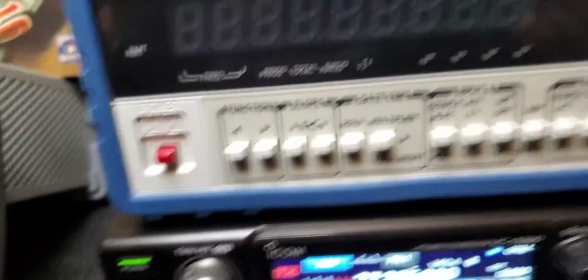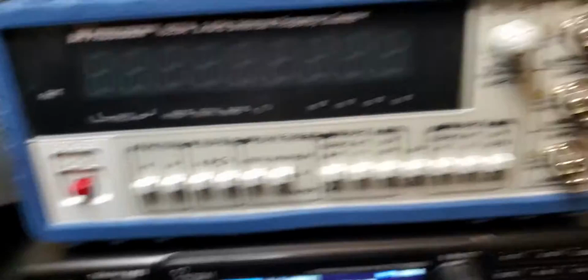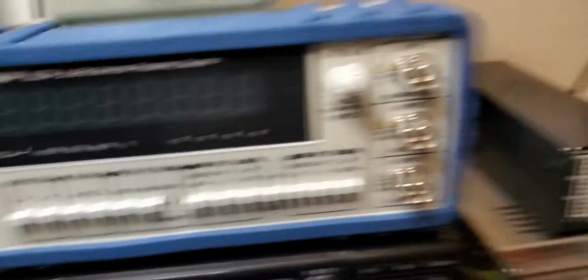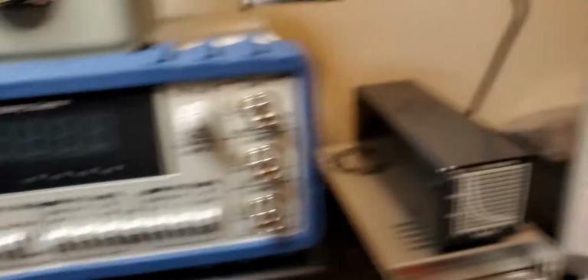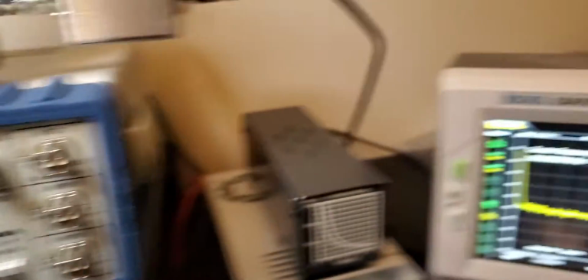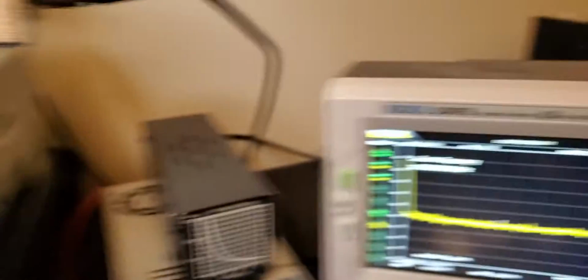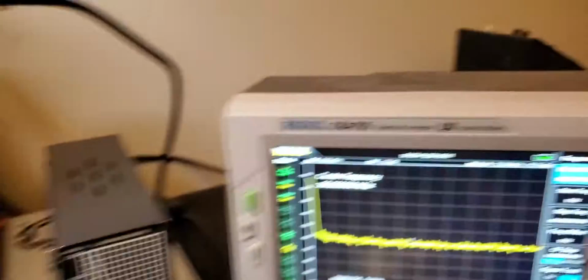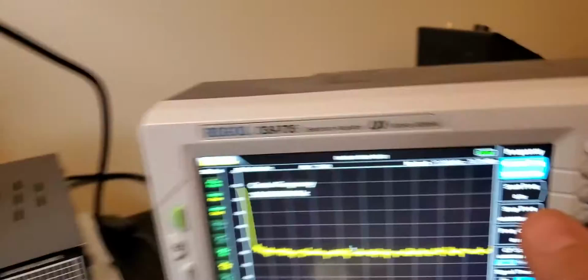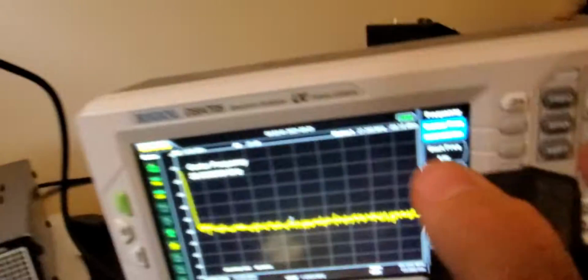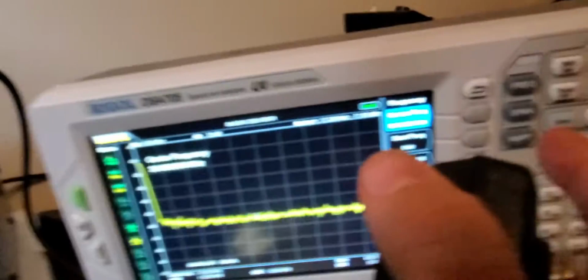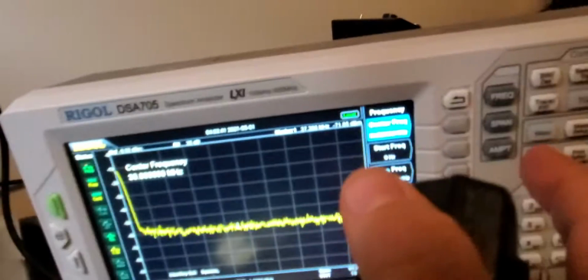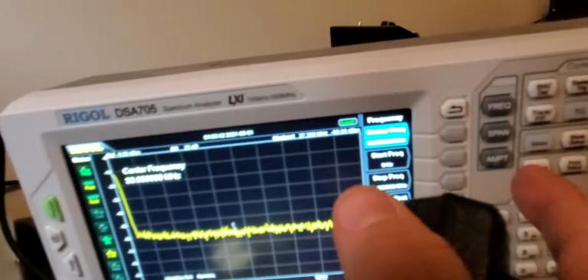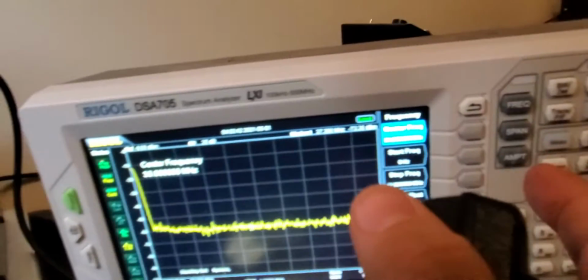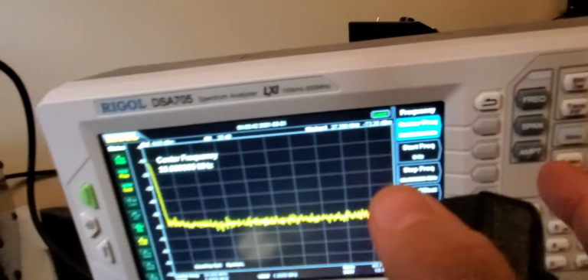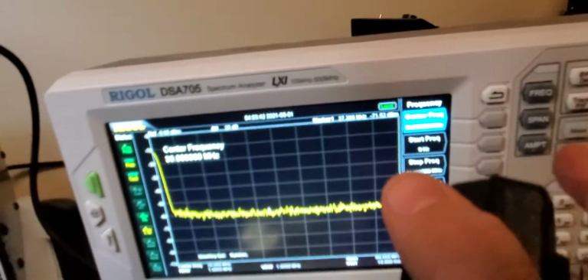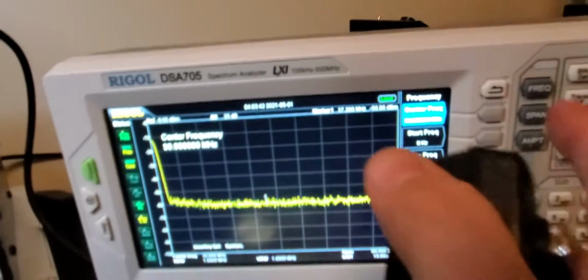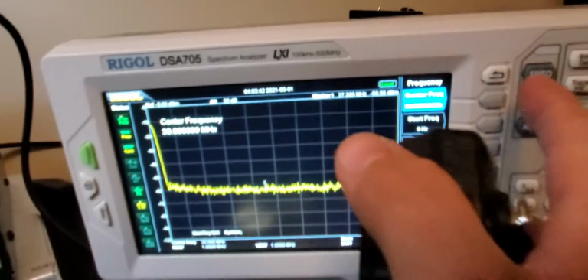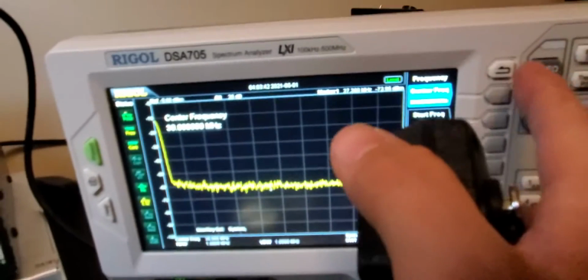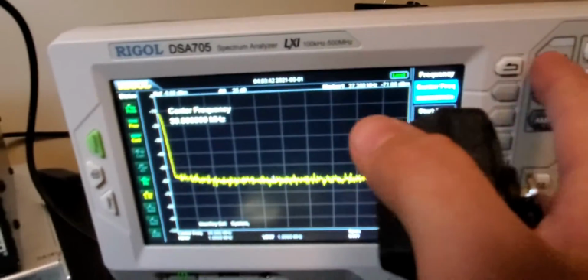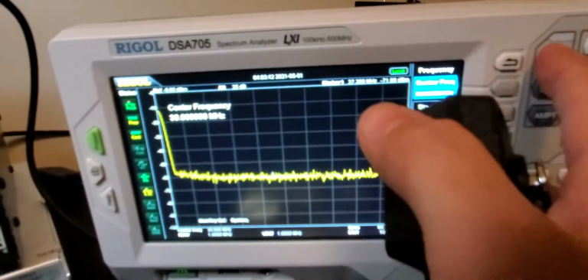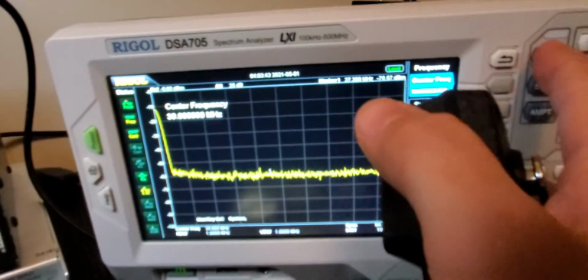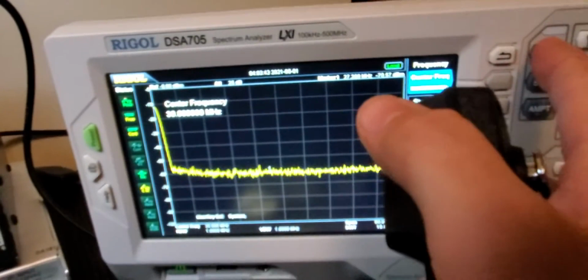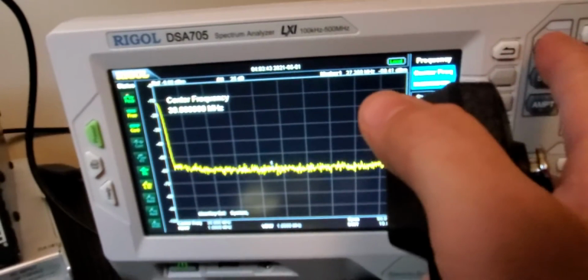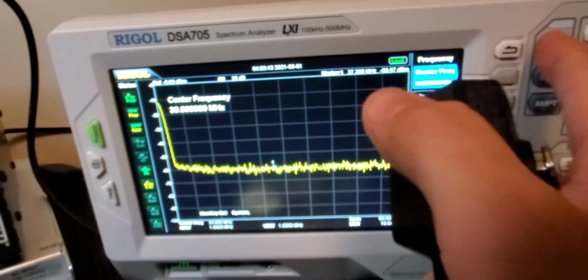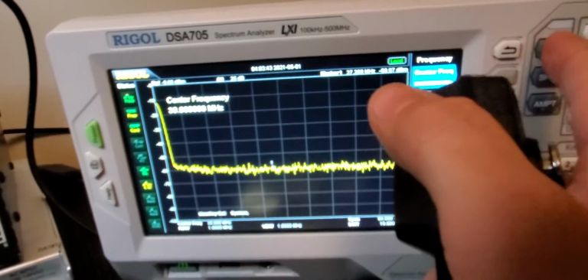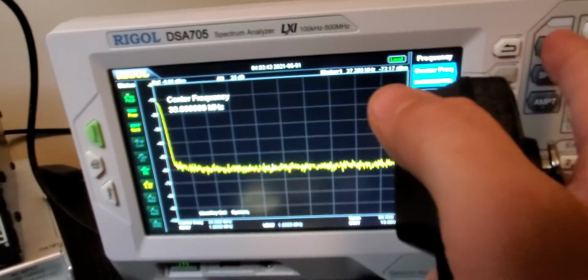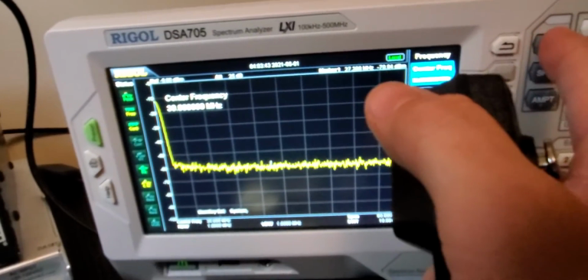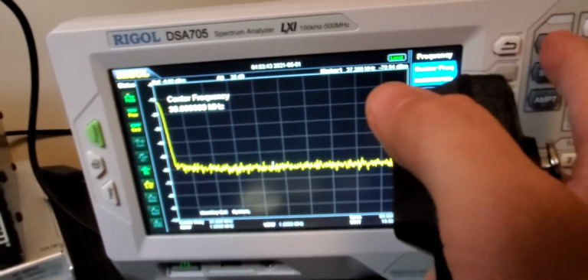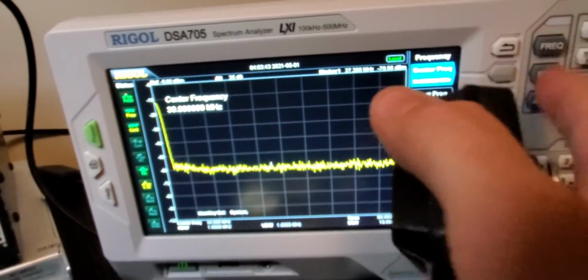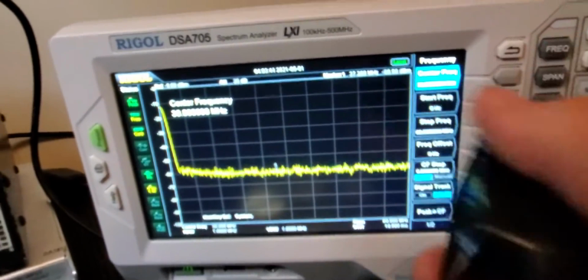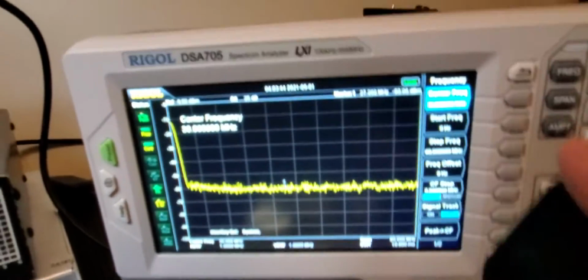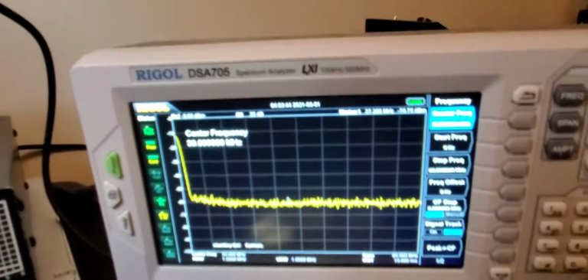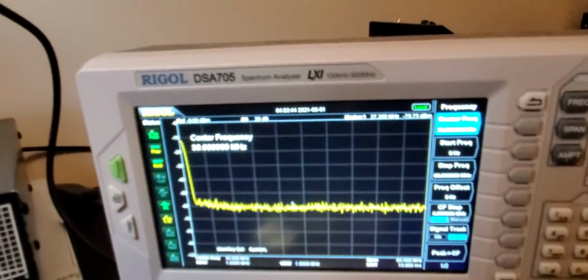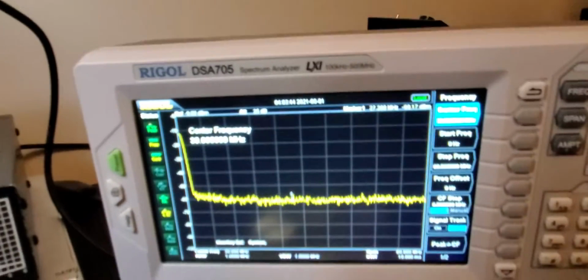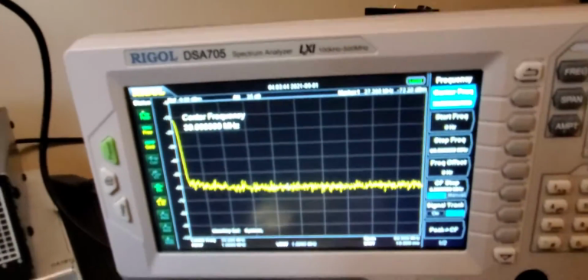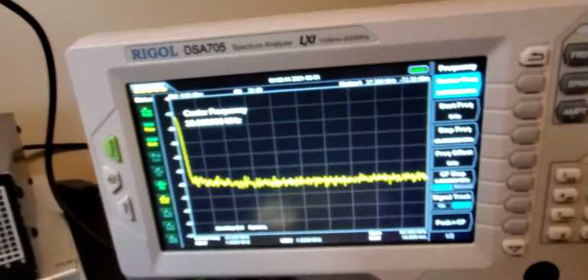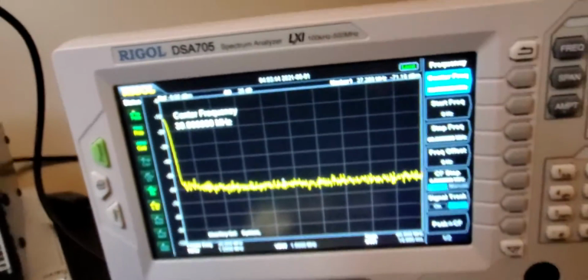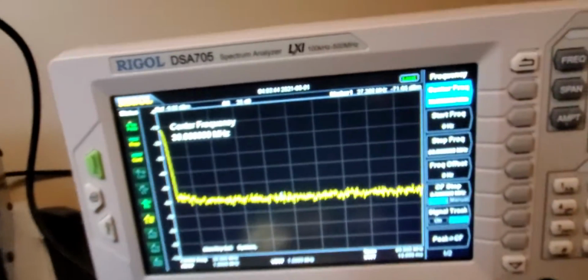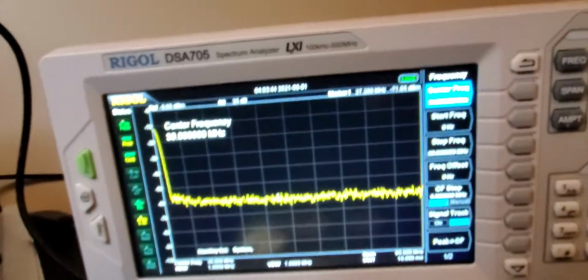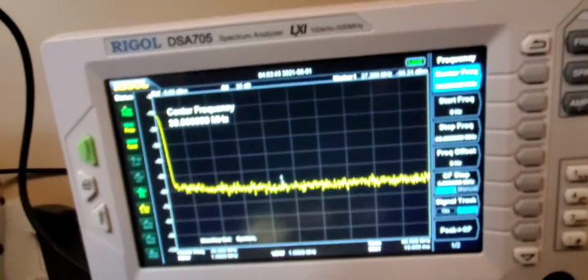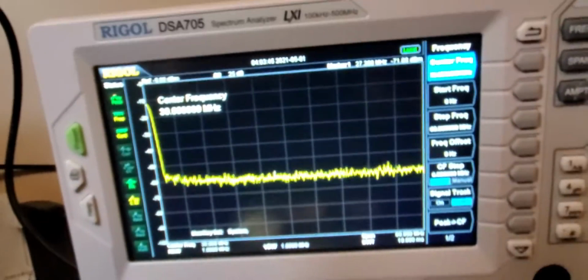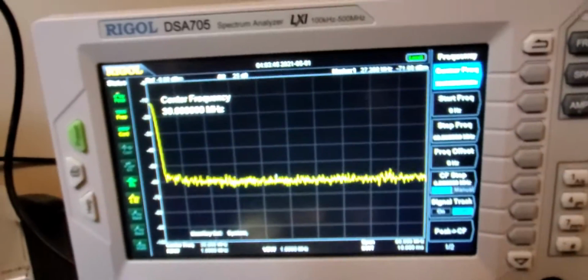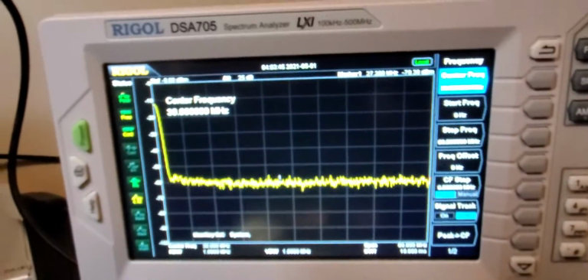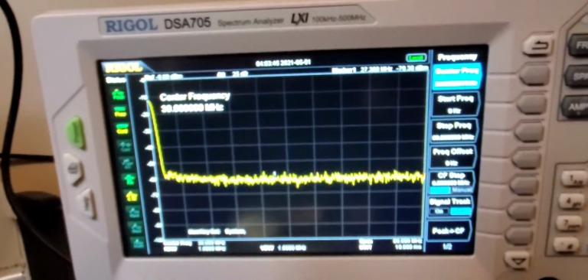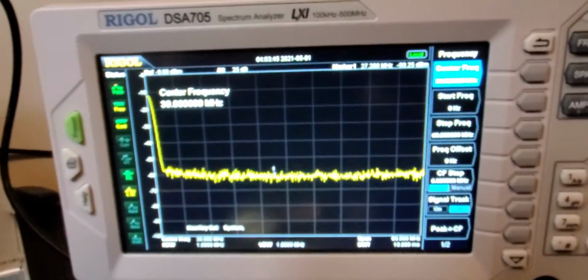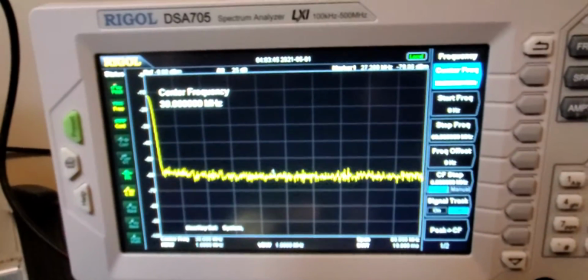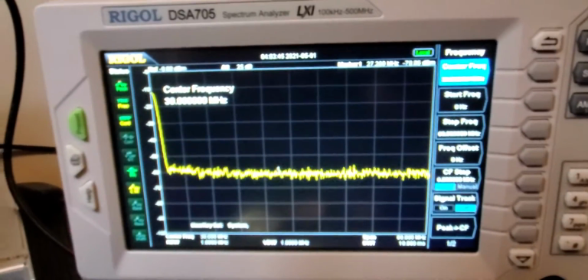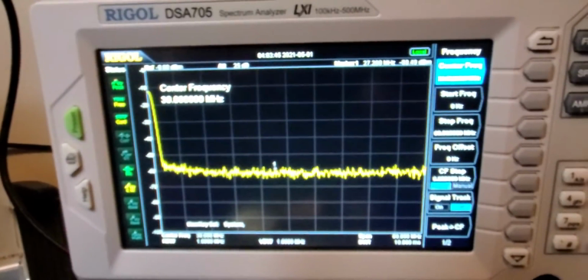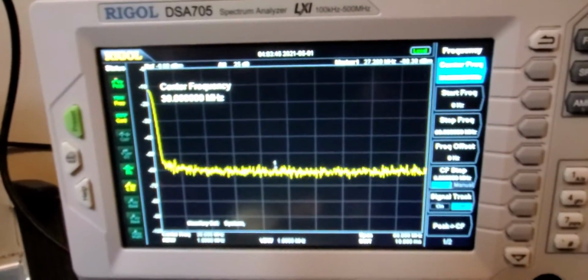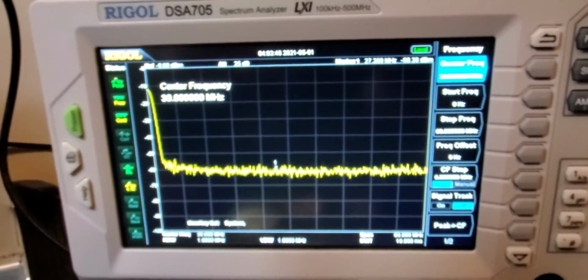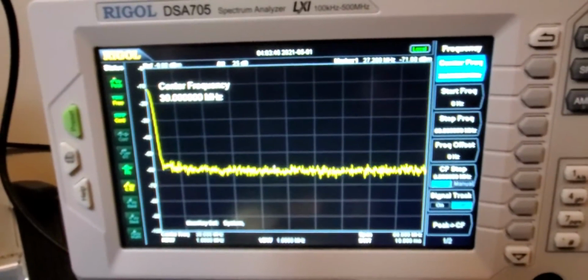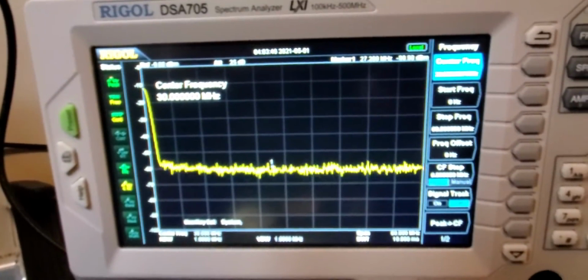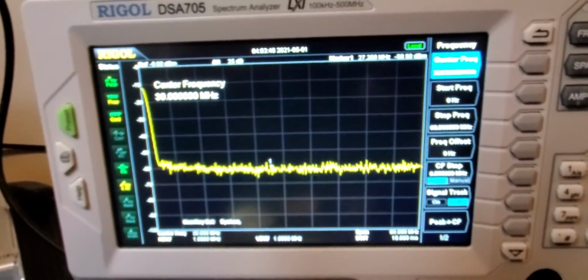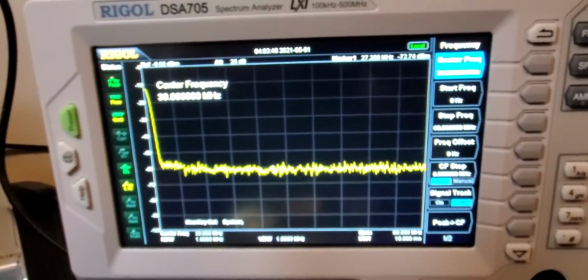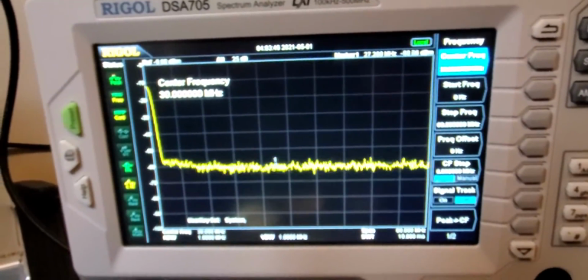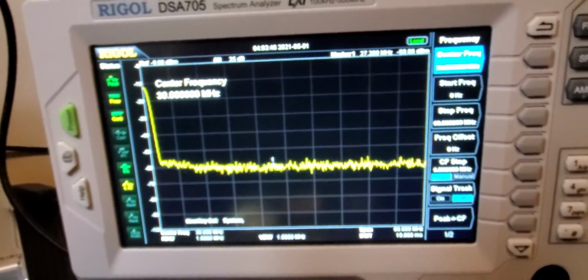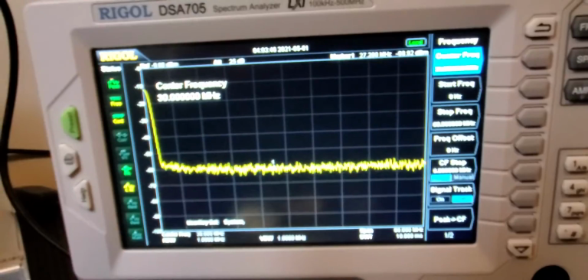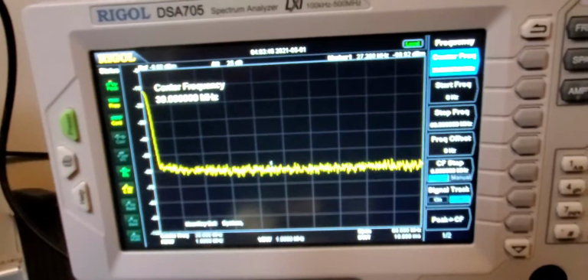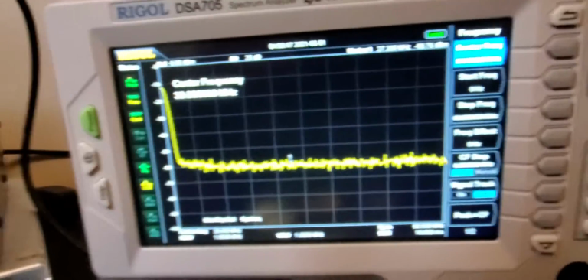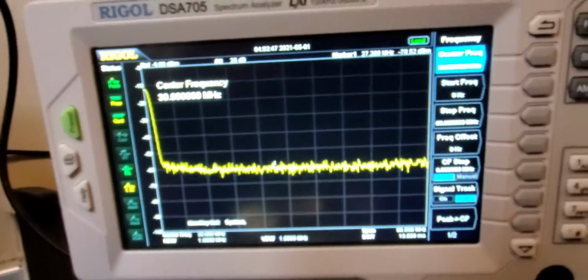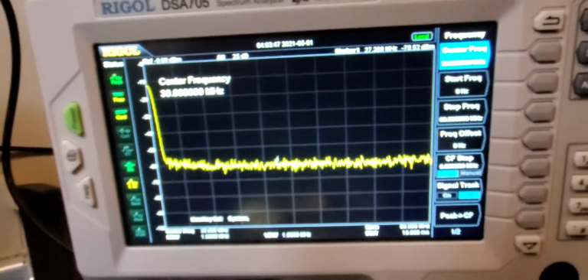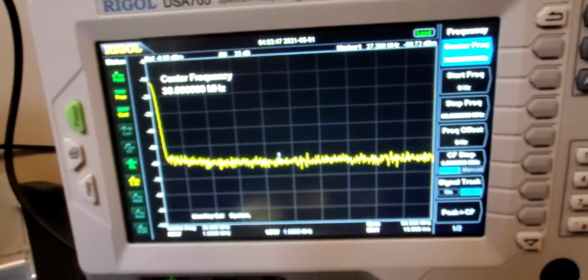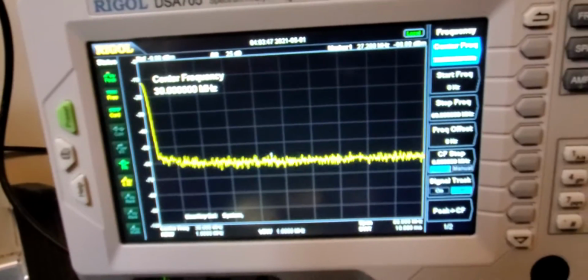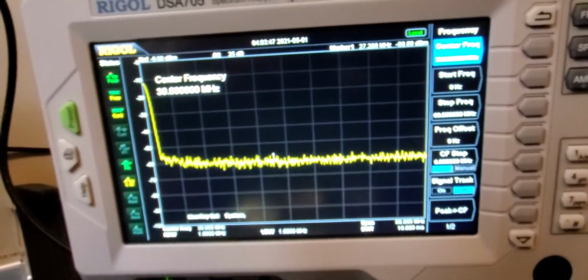Here we are — we're at 60 megahertz all the way to the right on the meter.